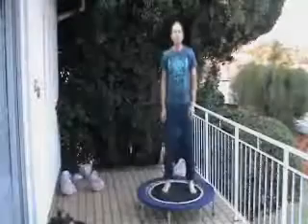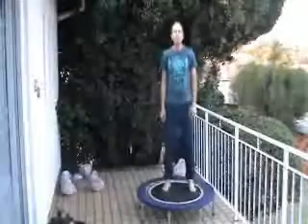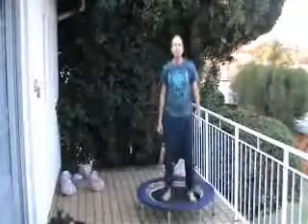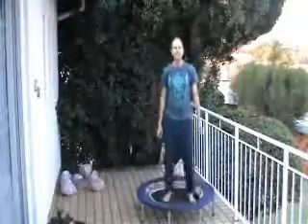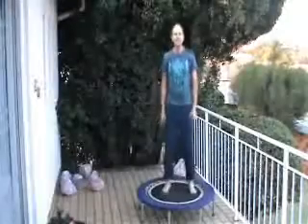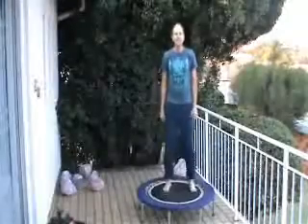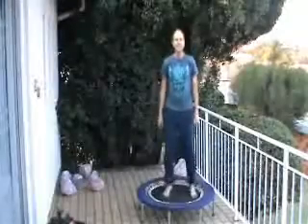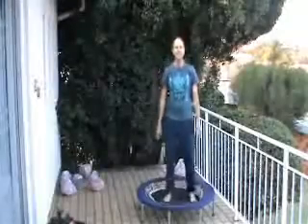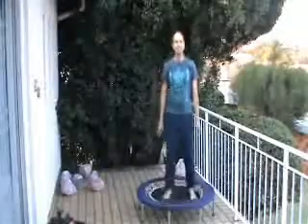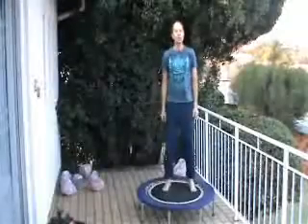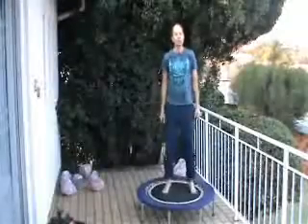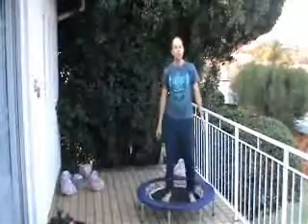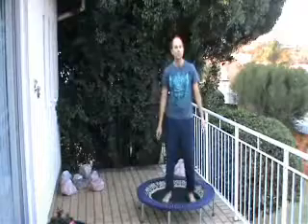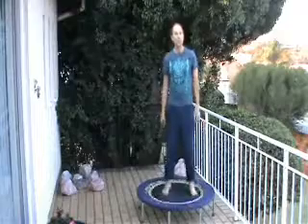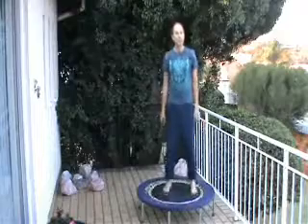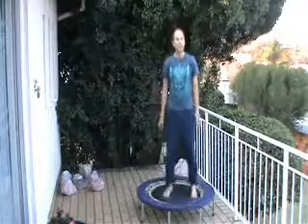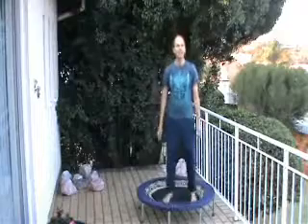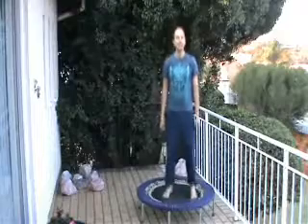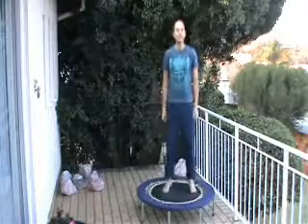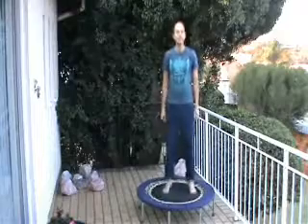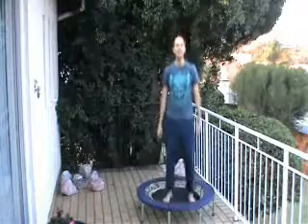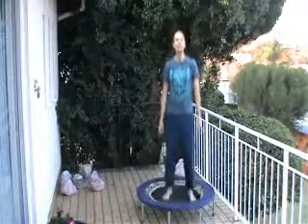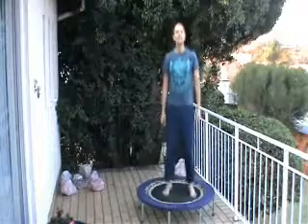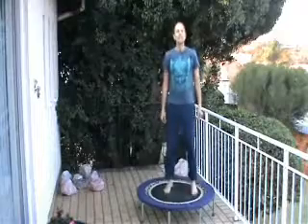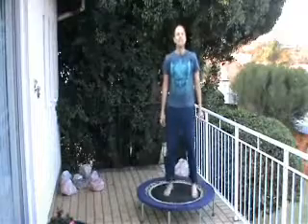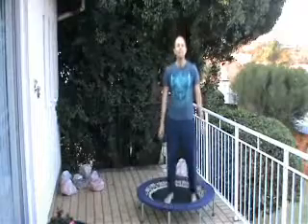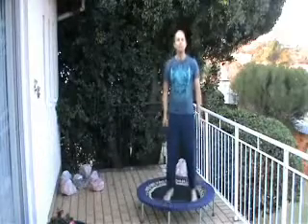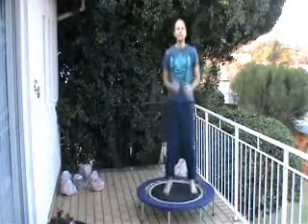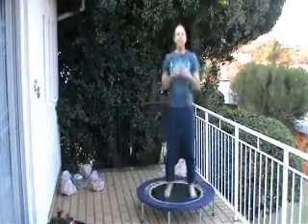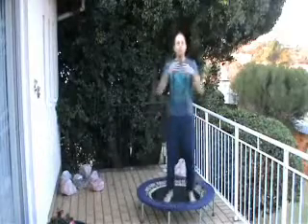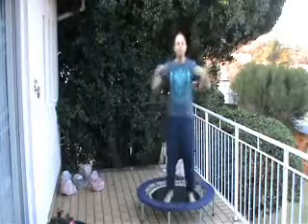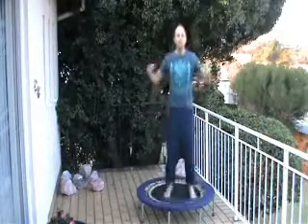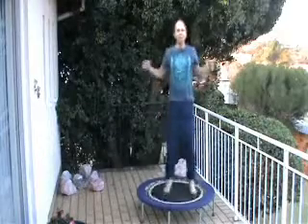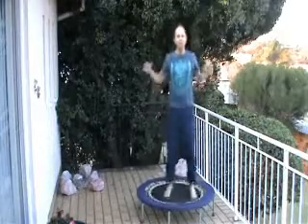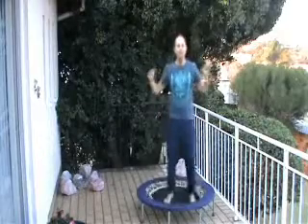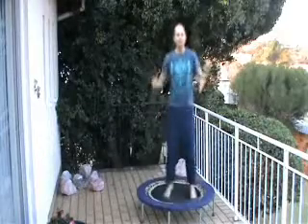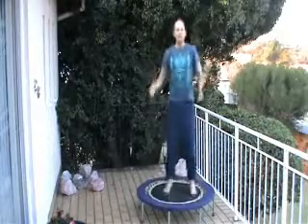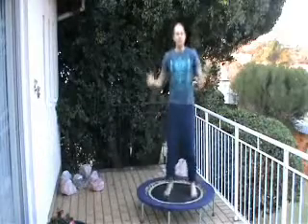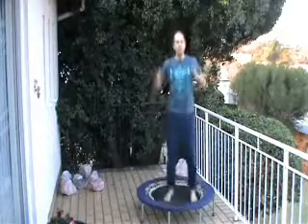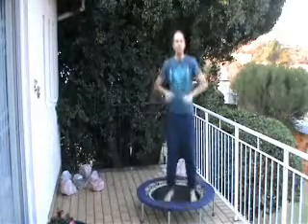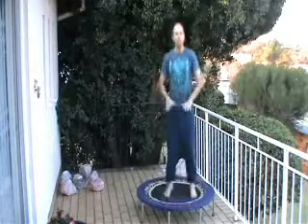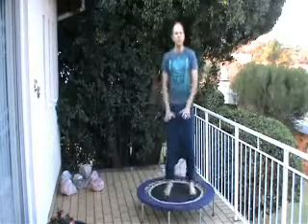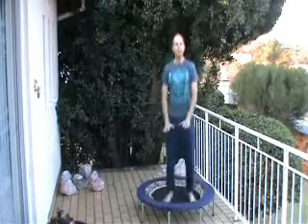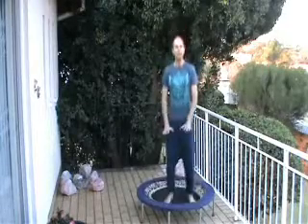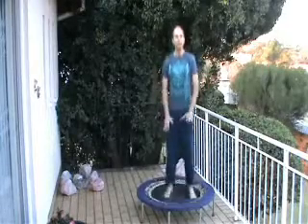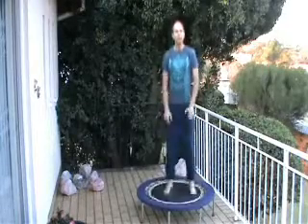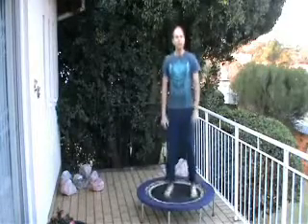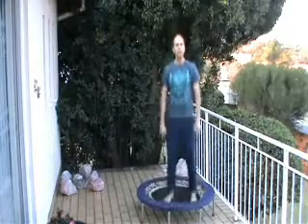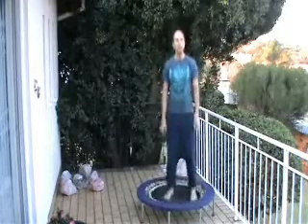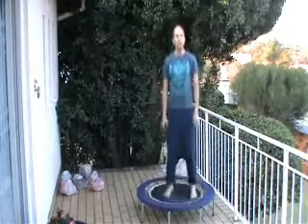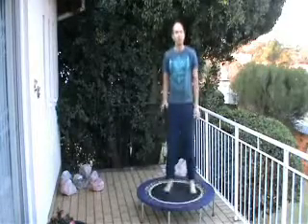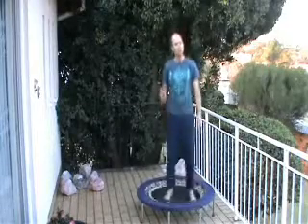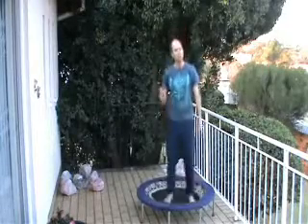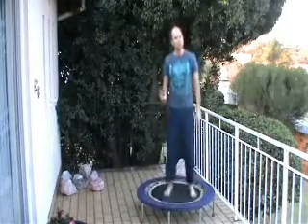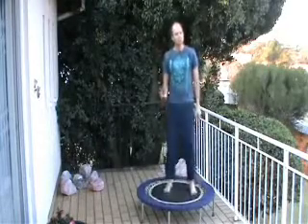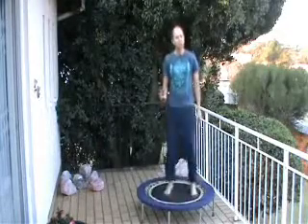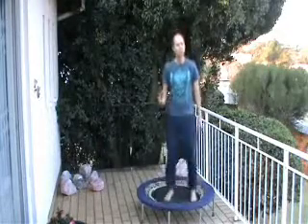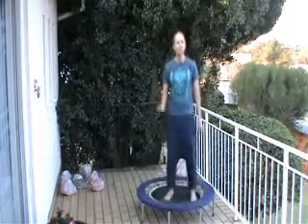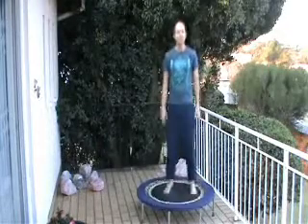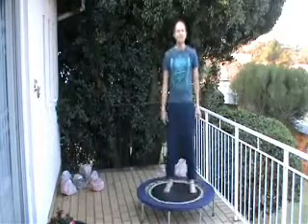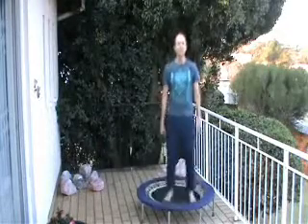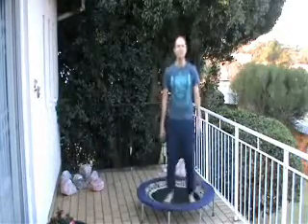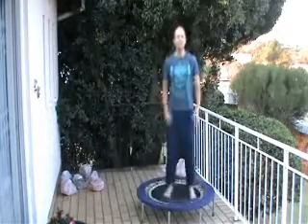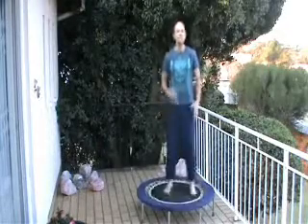Welcome to day 6 — body weight training again. Yesterday we did the upper body. Today we're going to focus on the lower body, choosing 4 exercises.